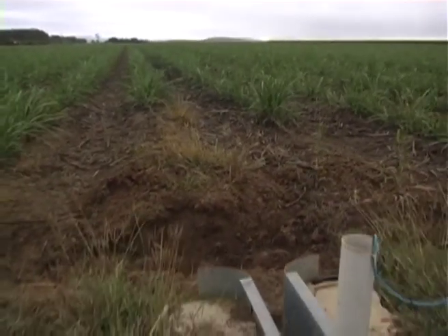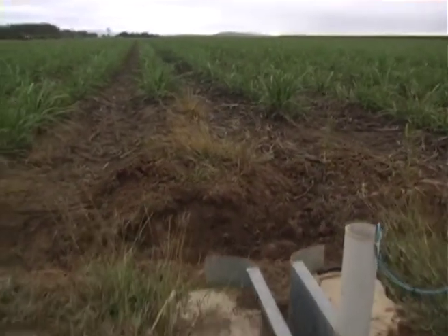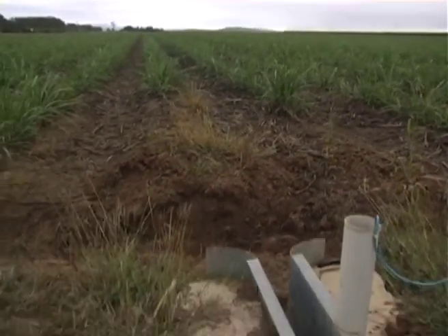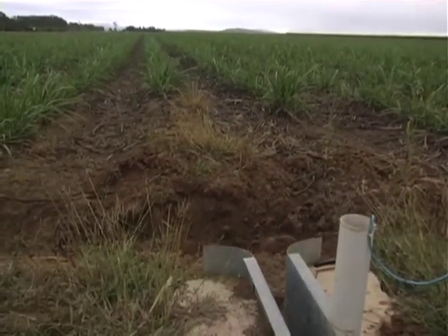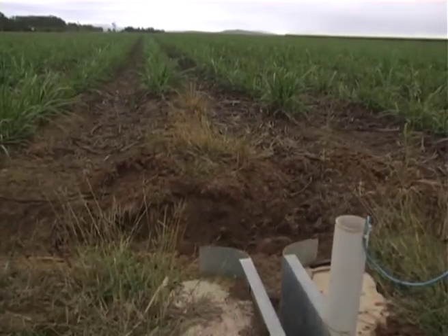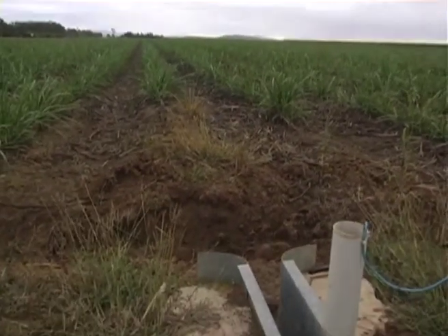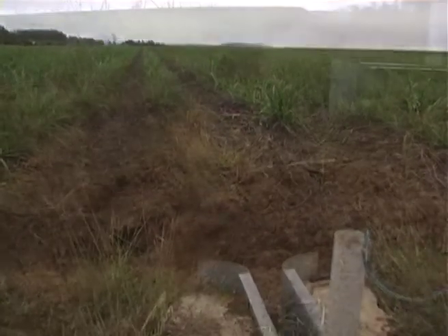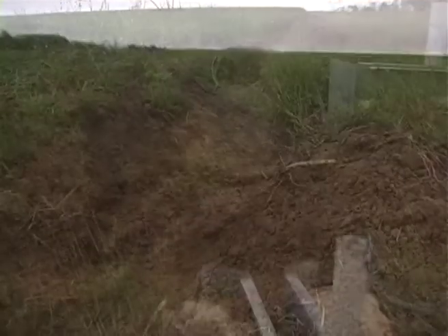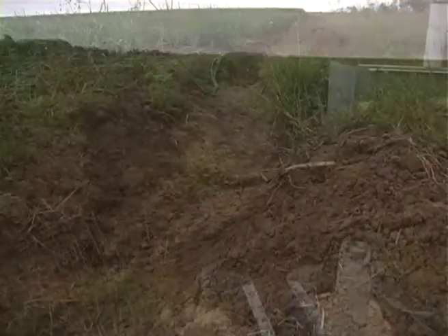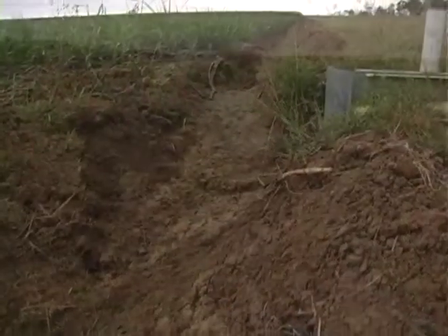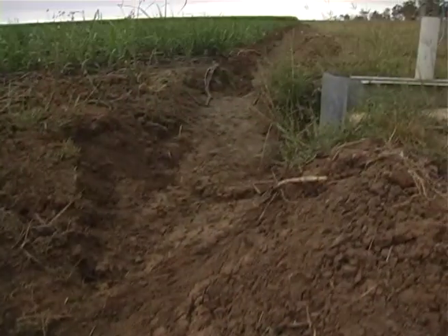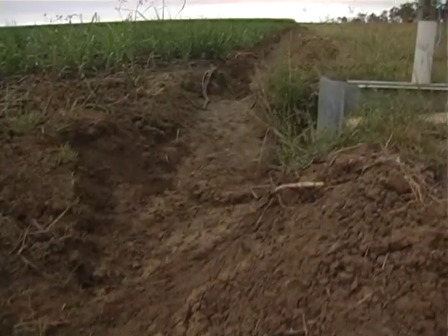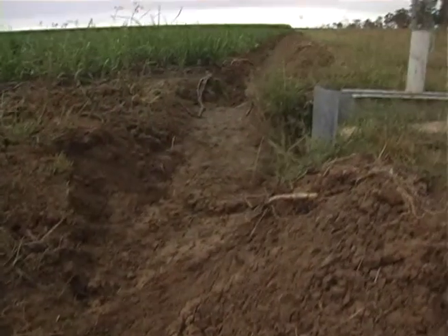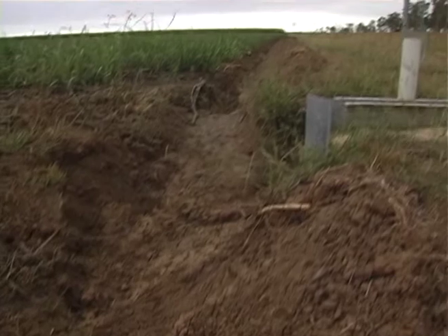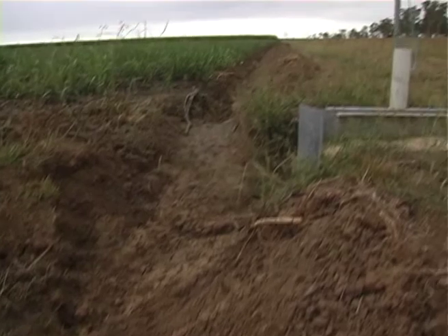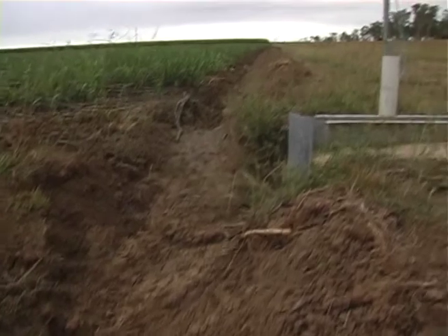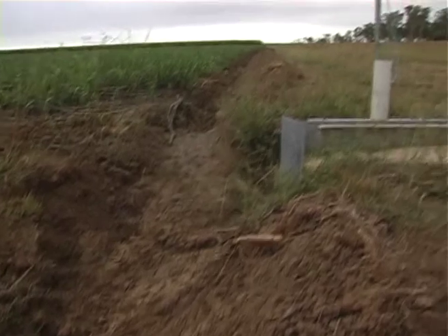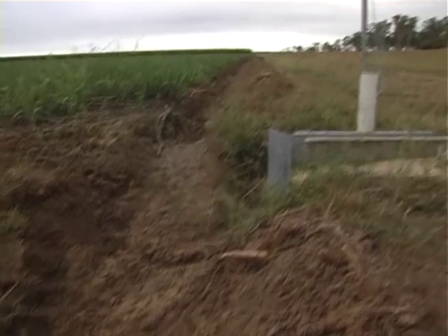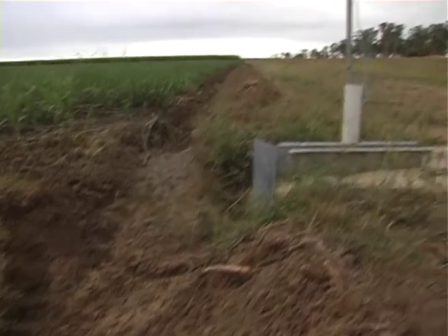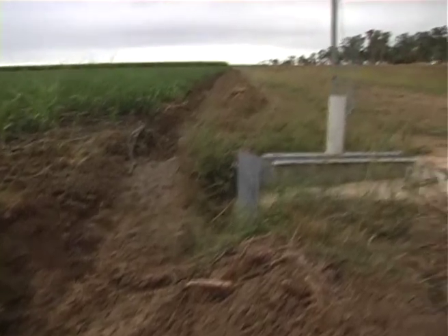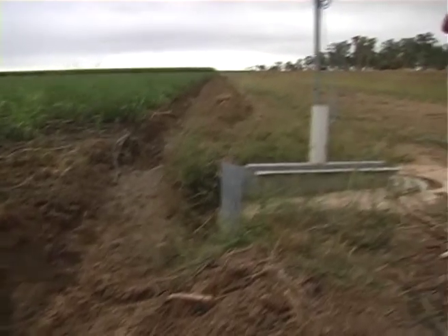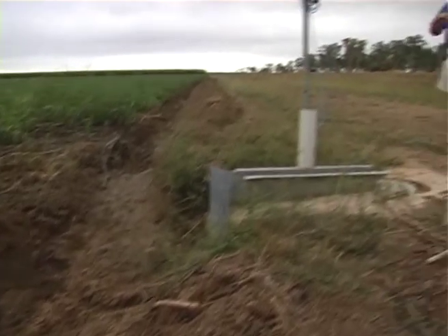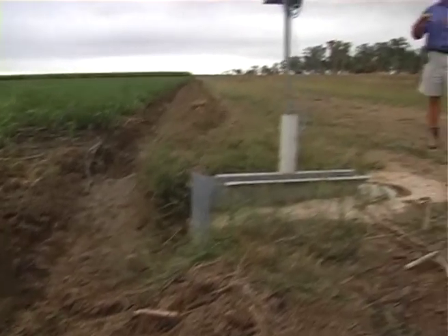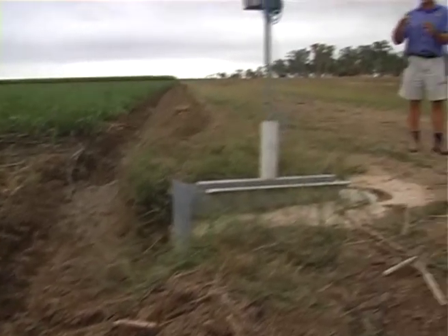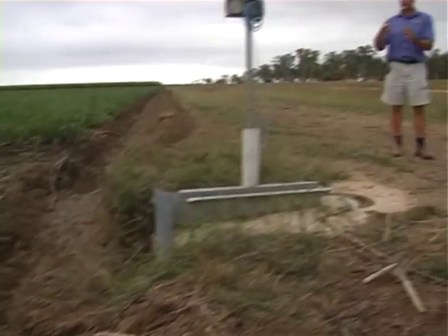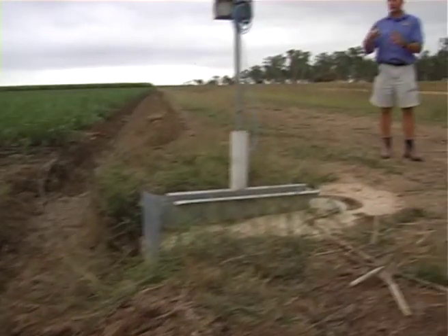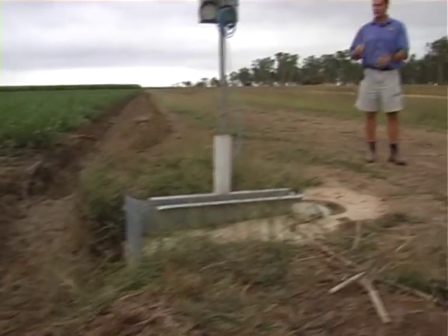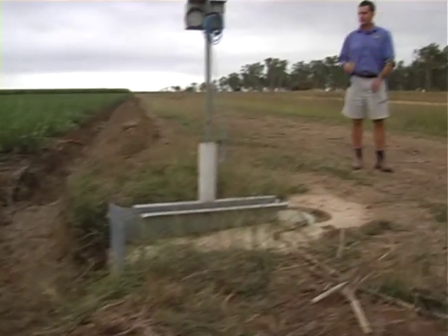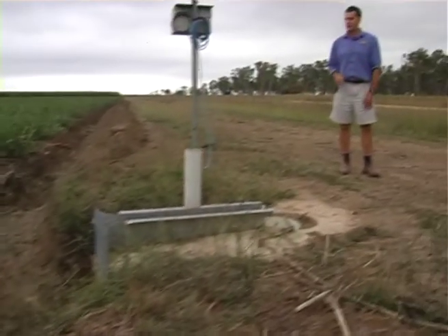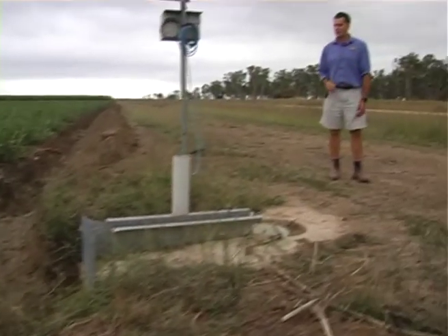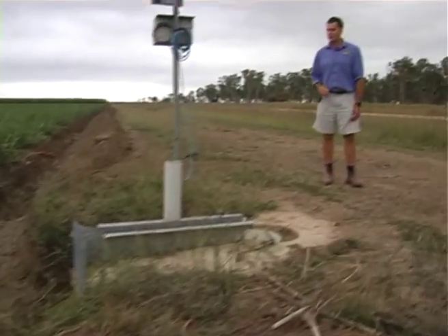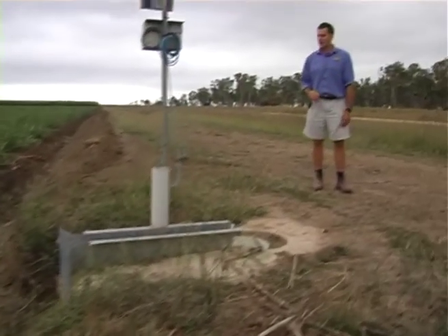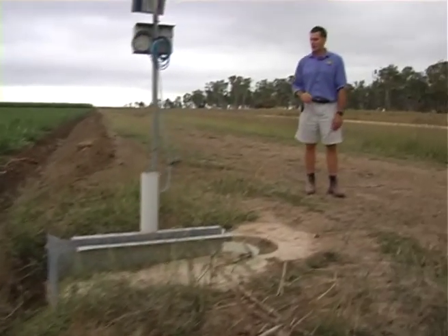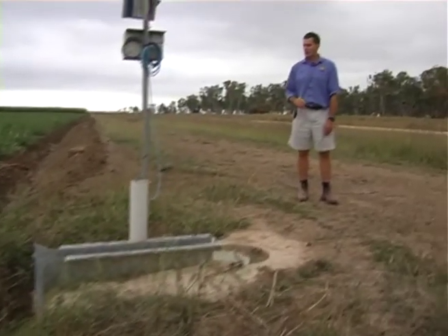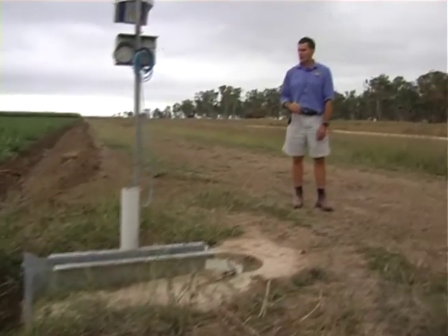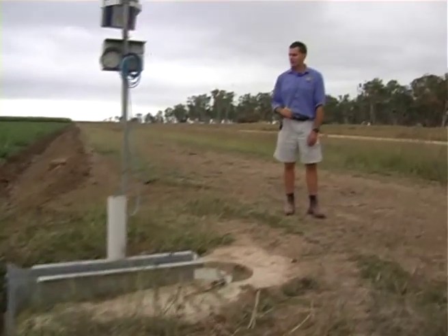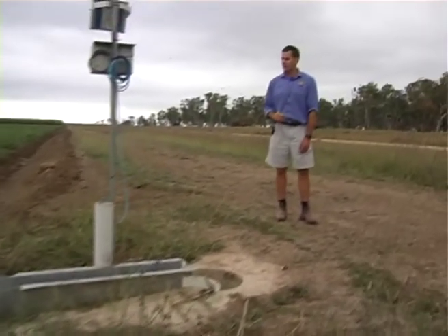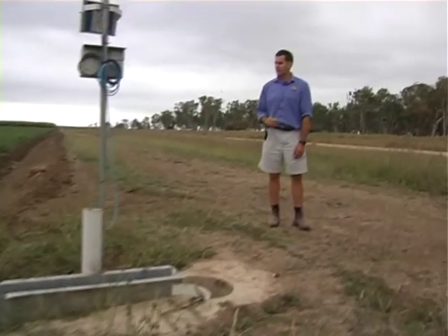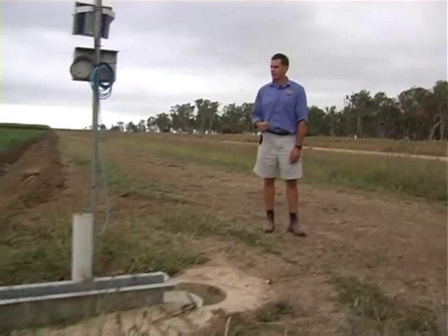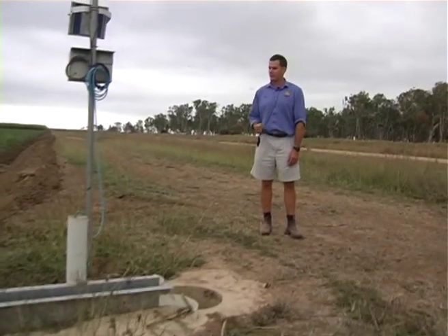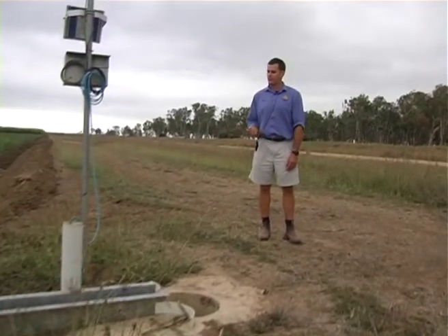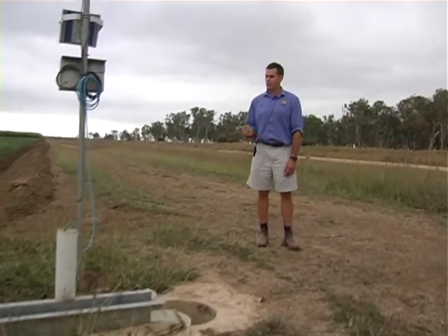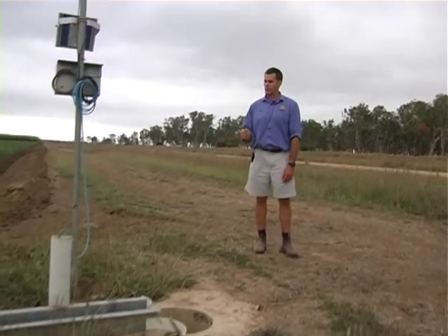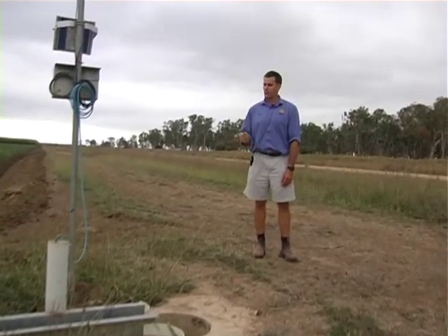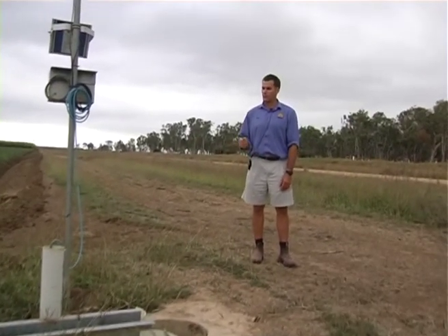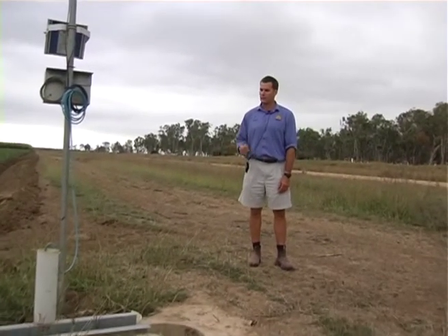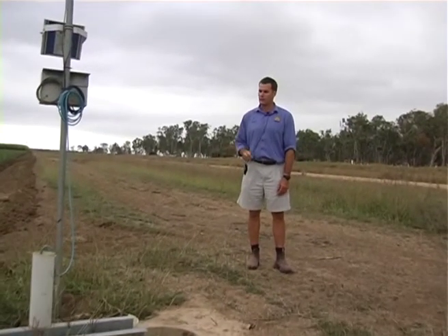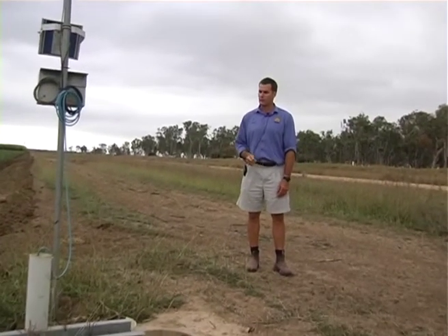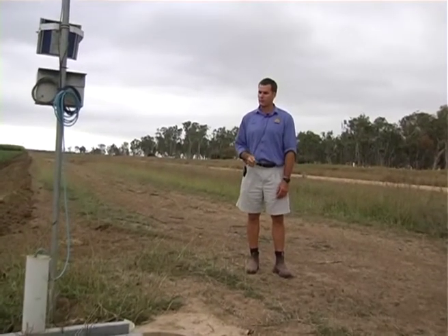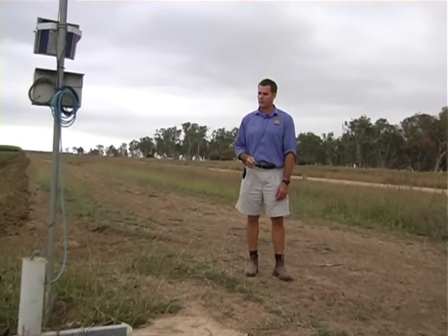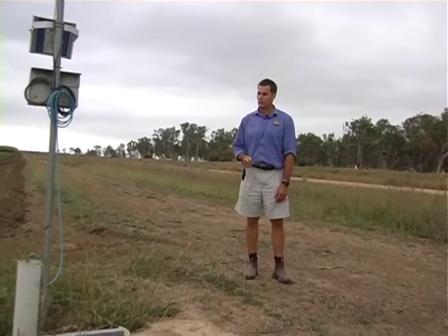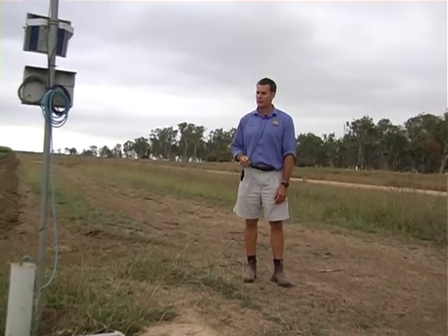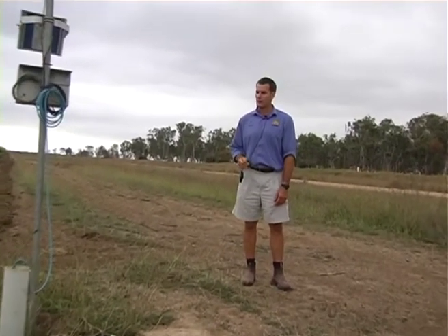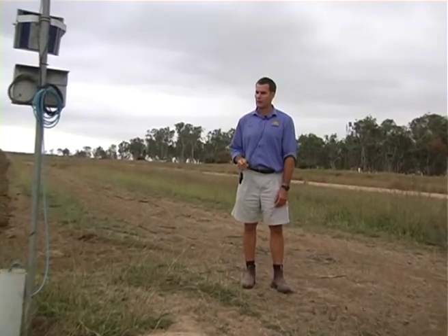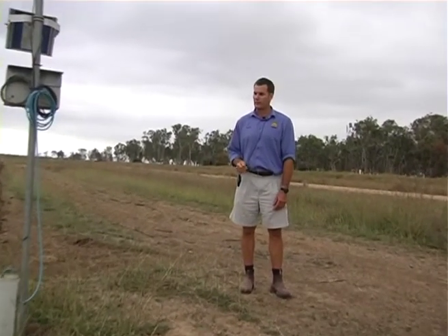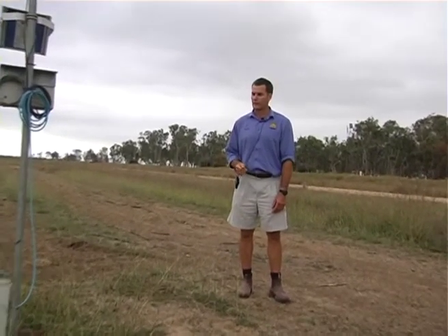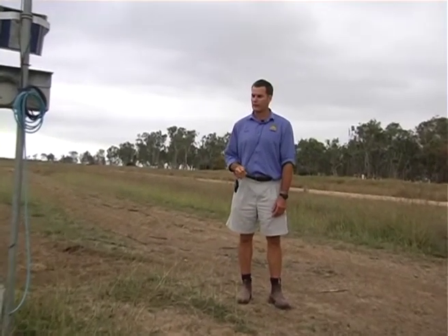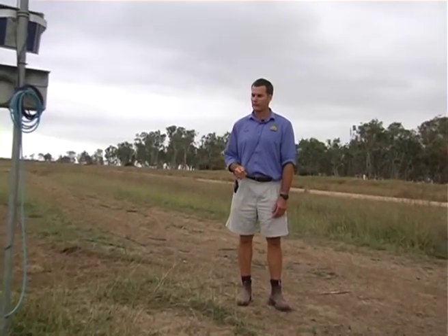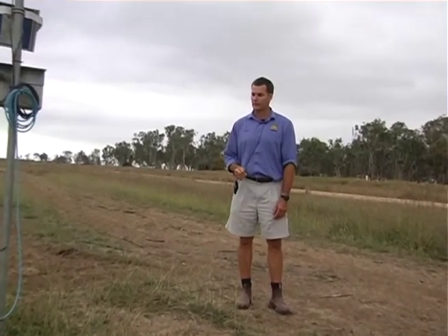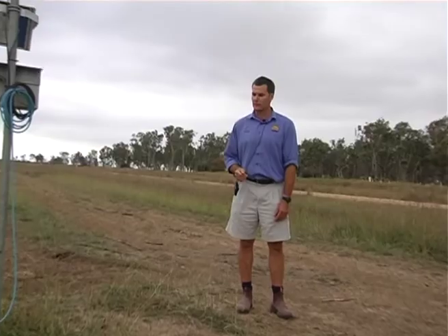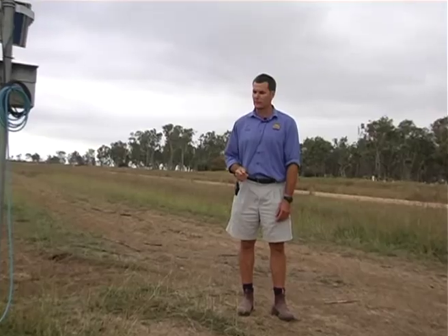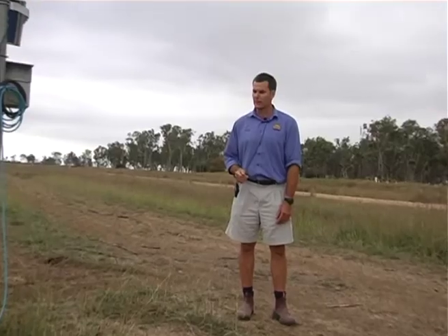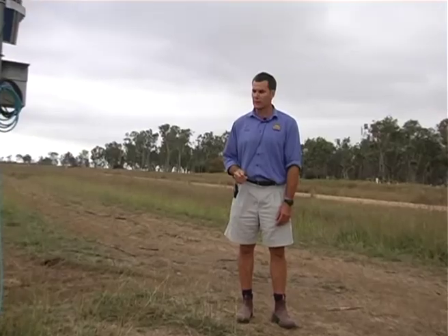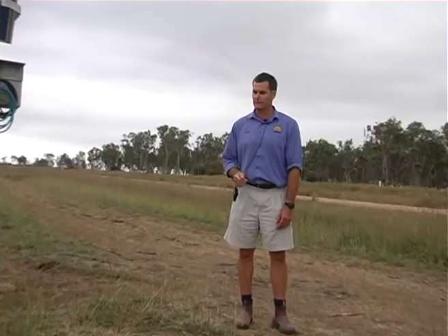So from that we can get a complete water balance of the water on and the water off, and where it's going in this paddock.